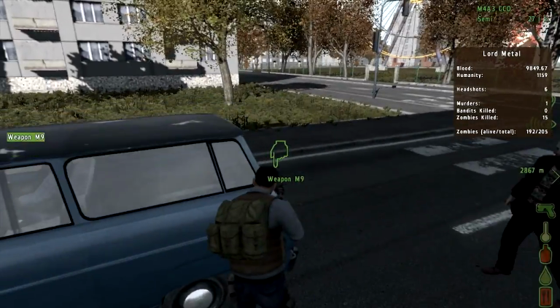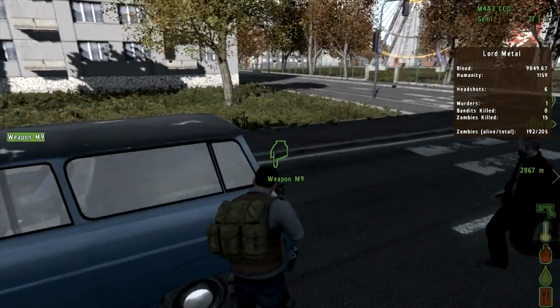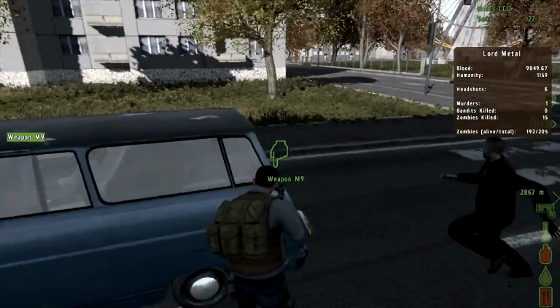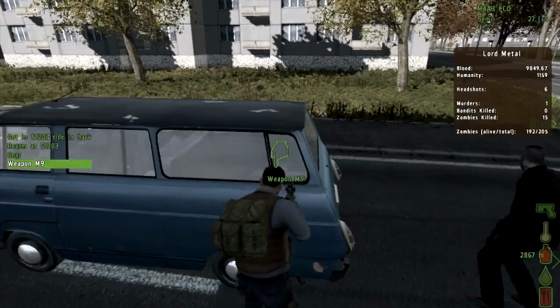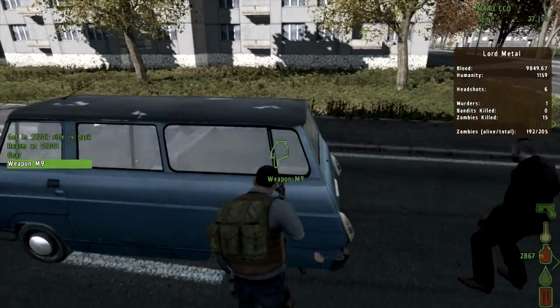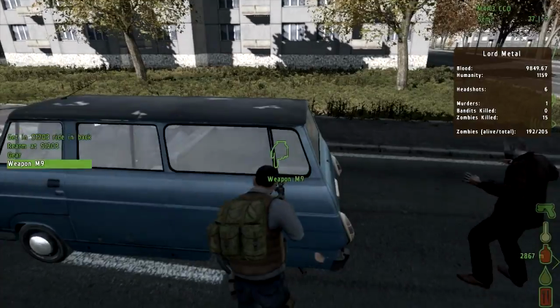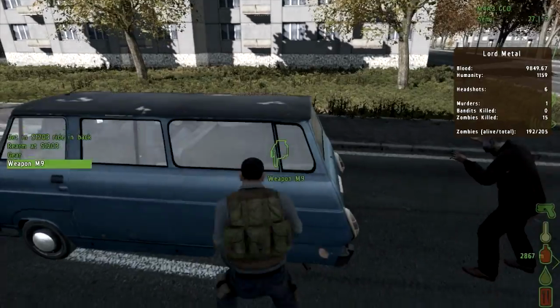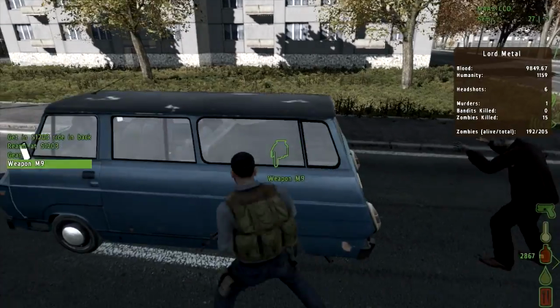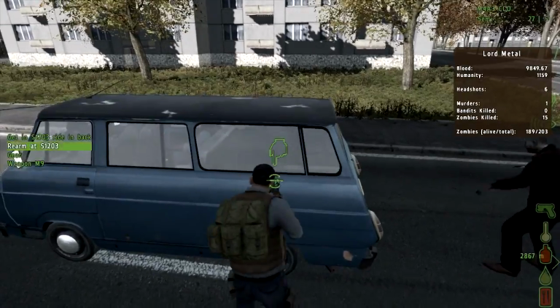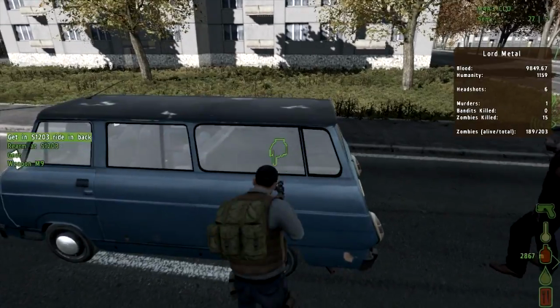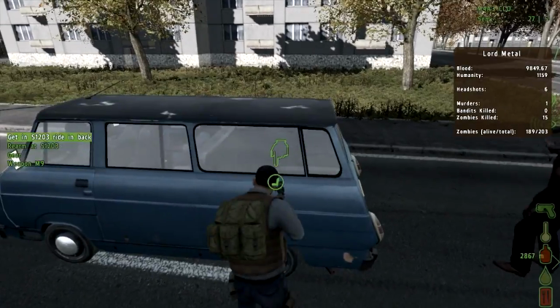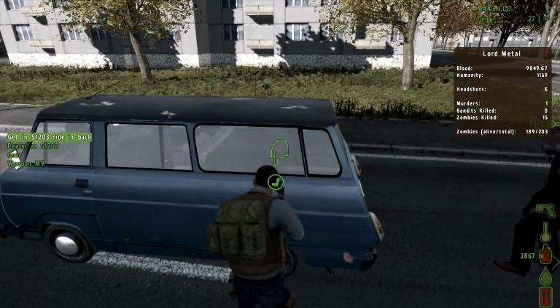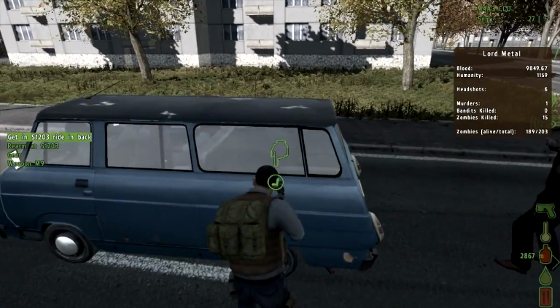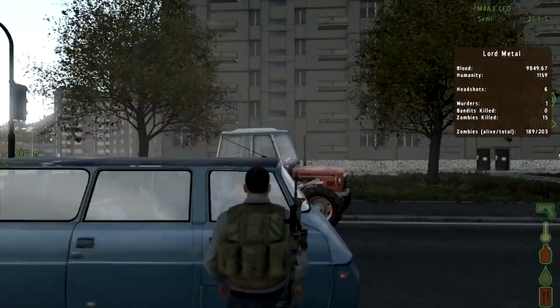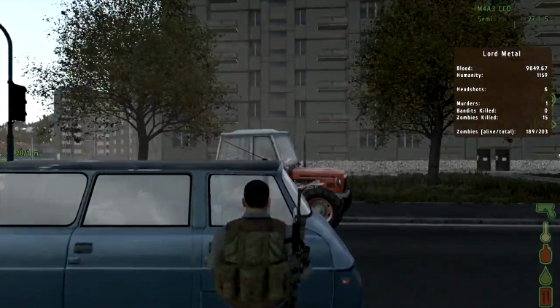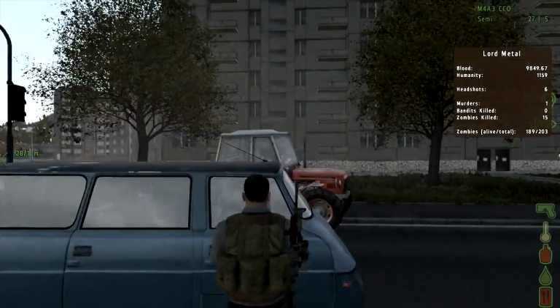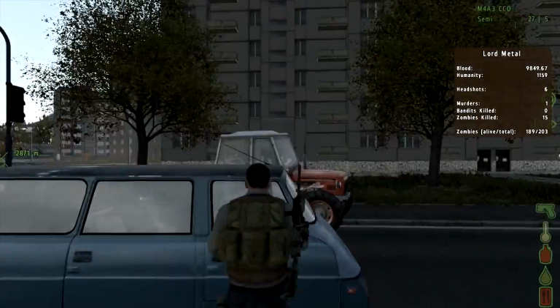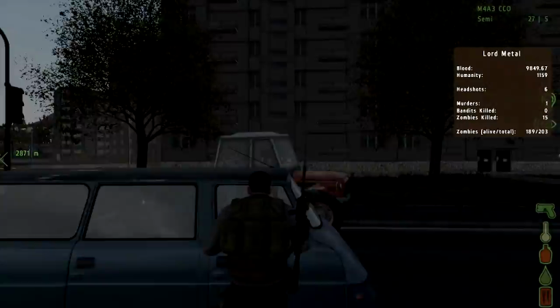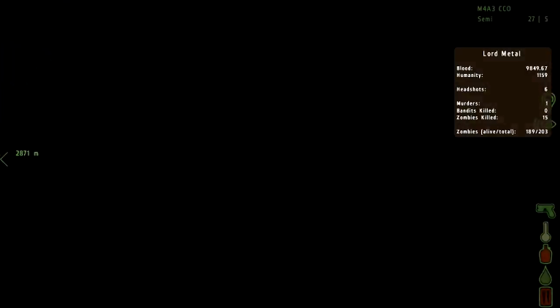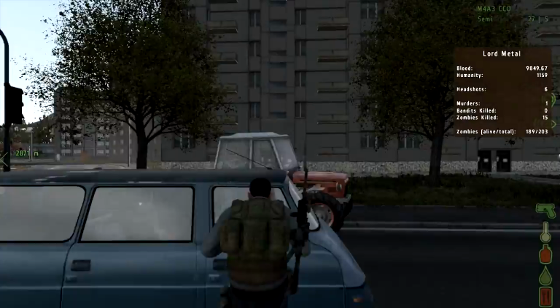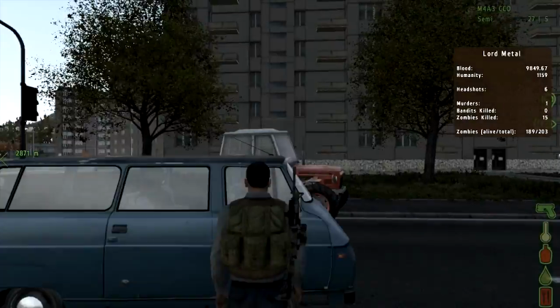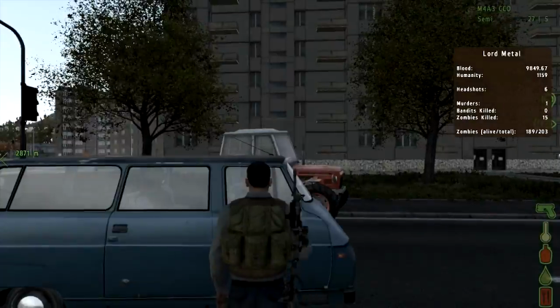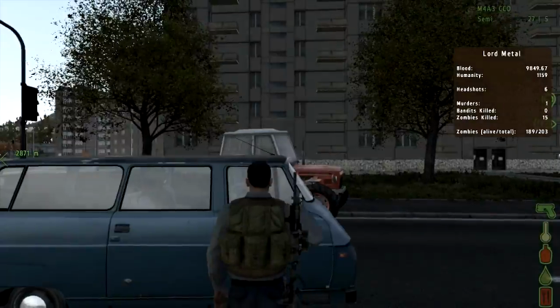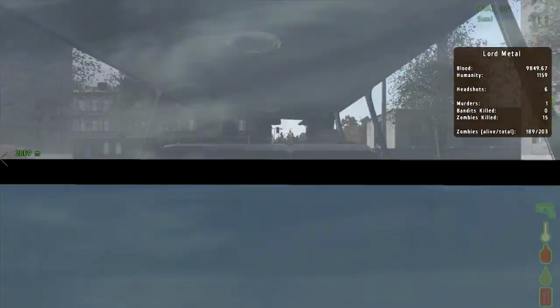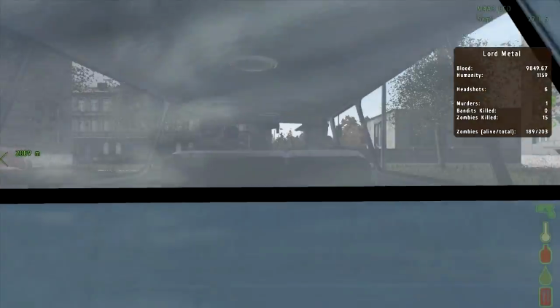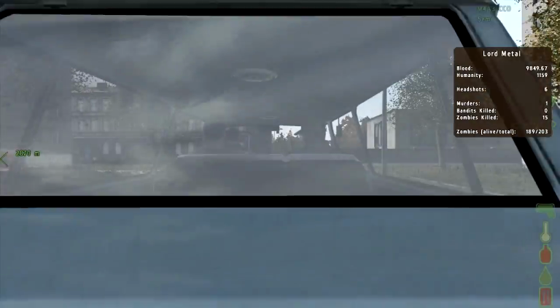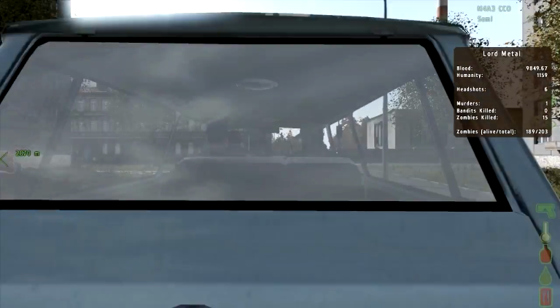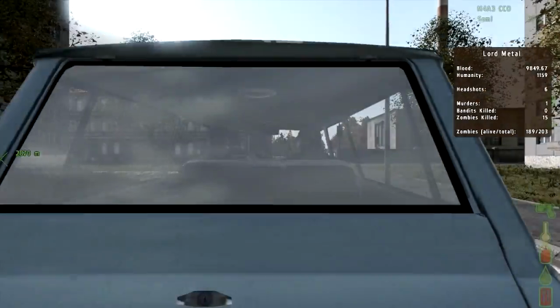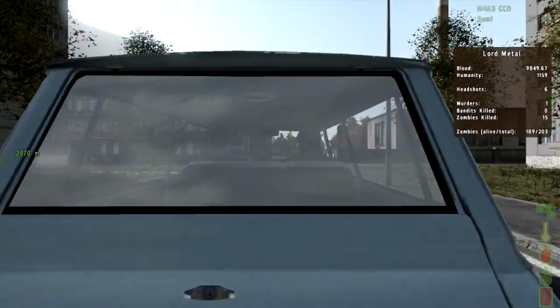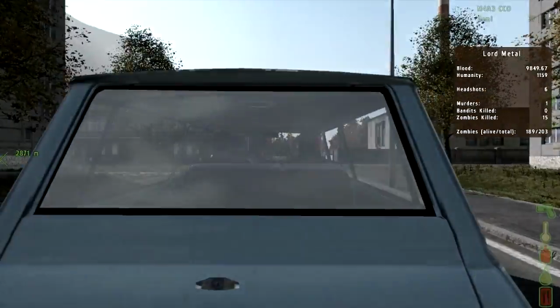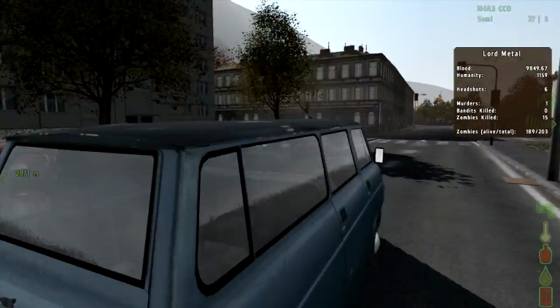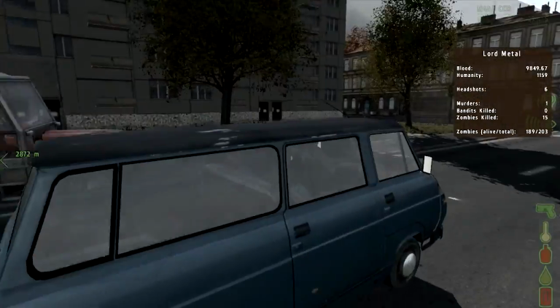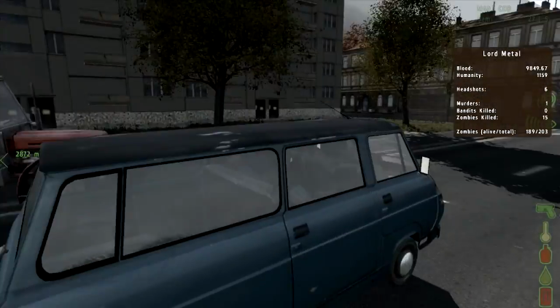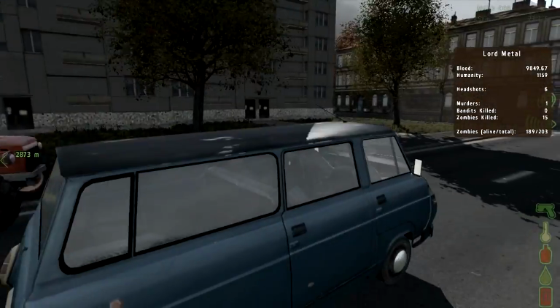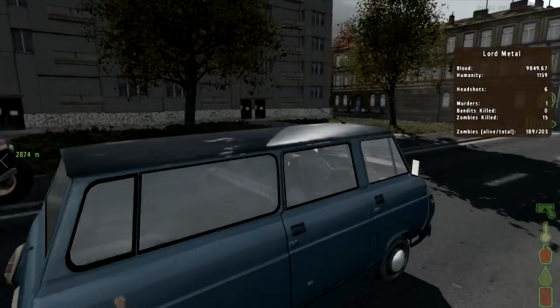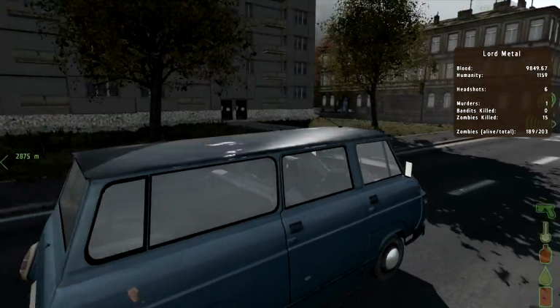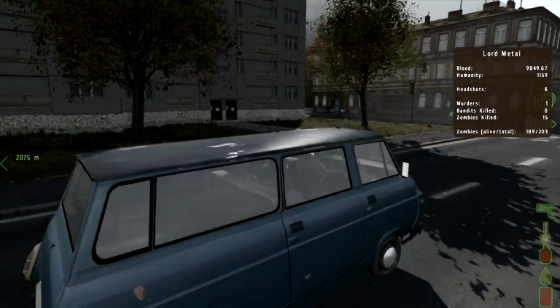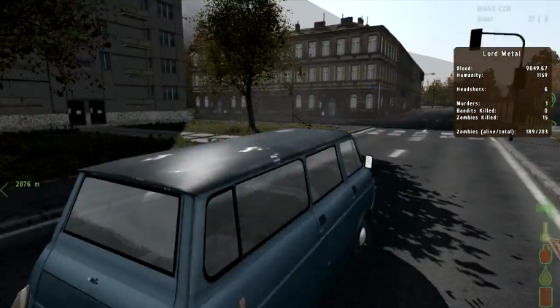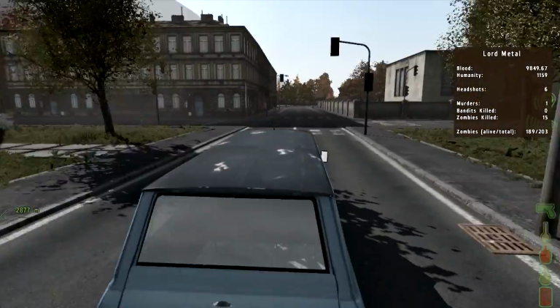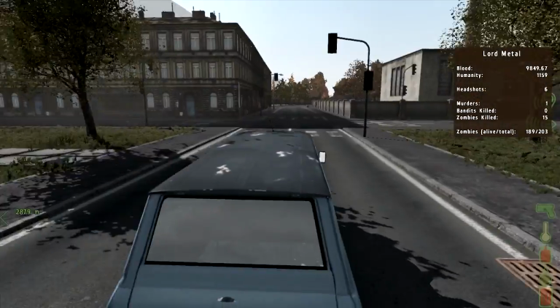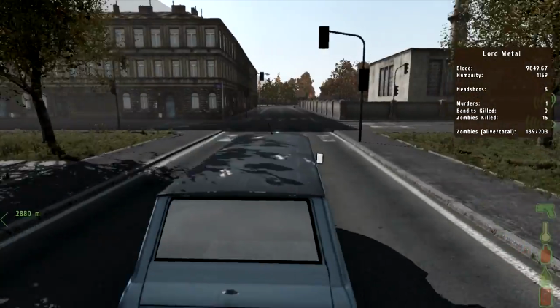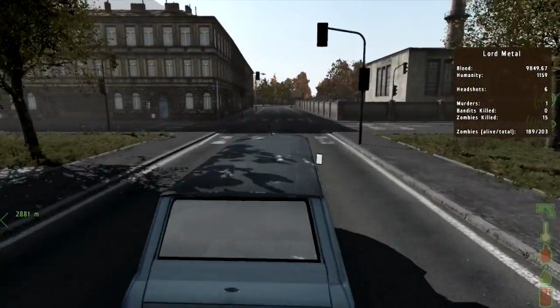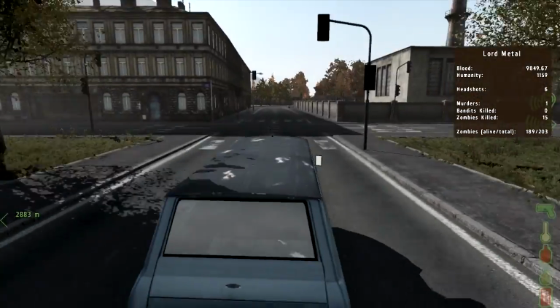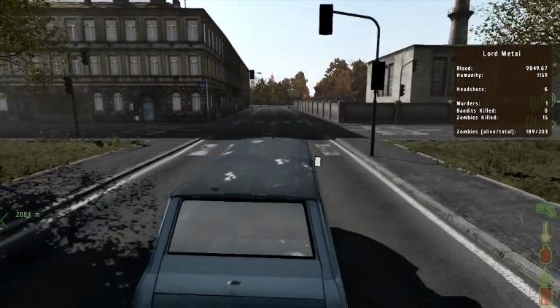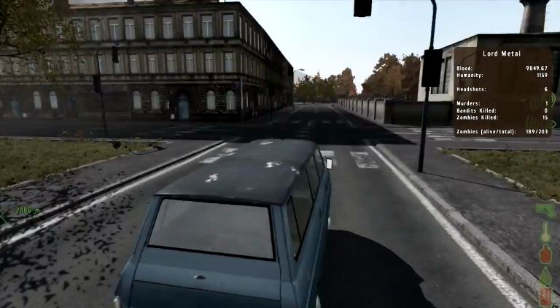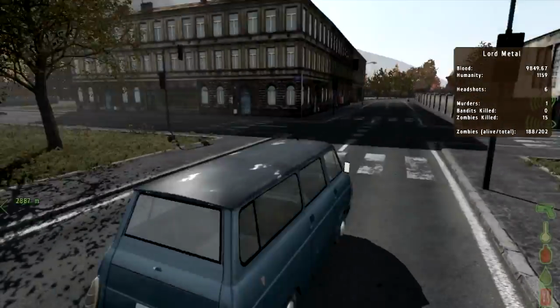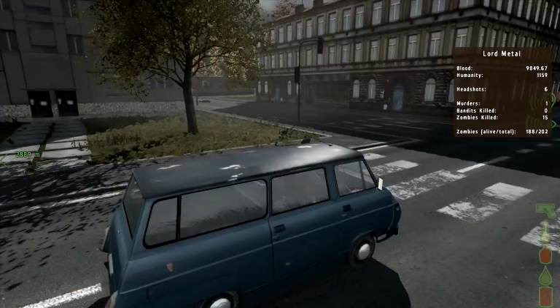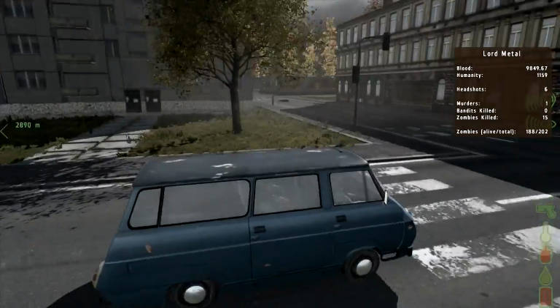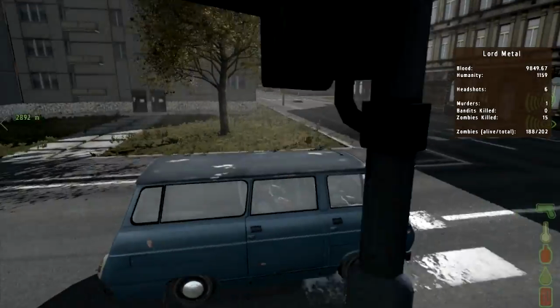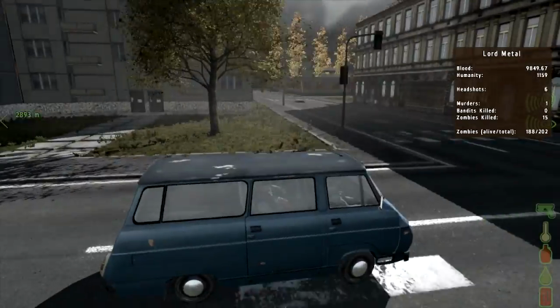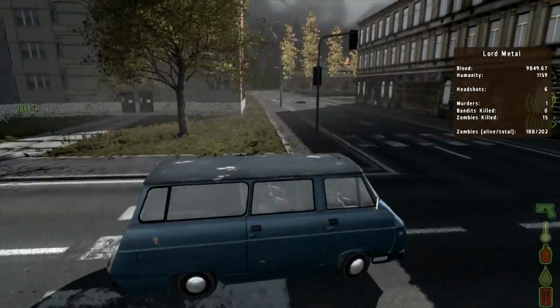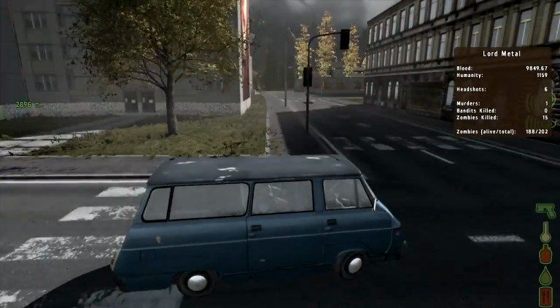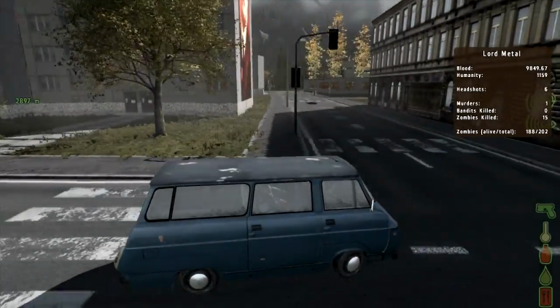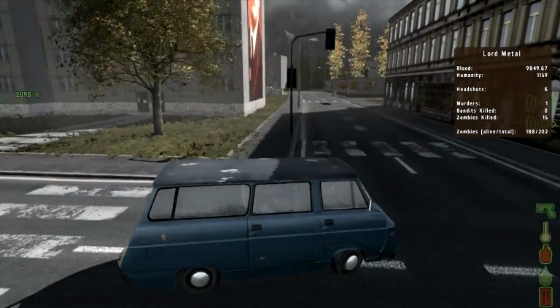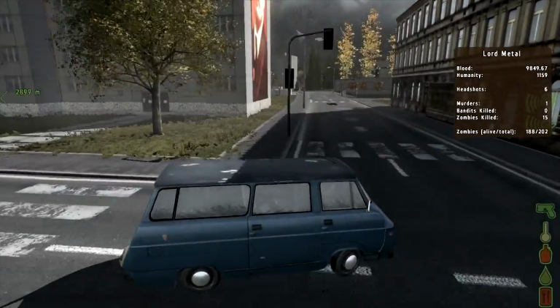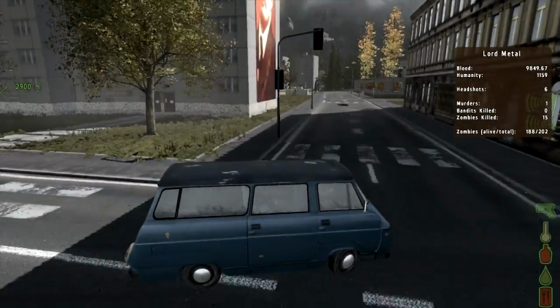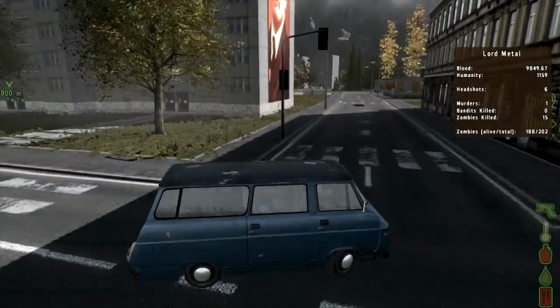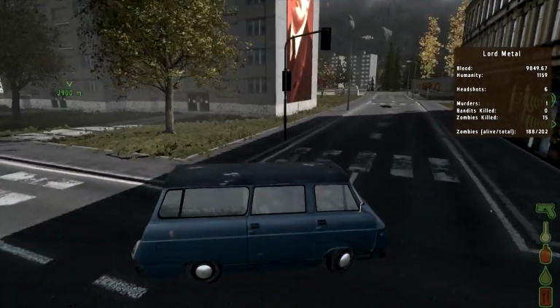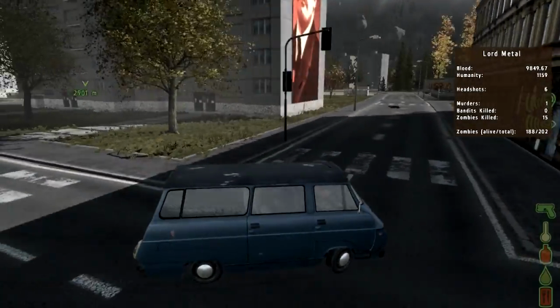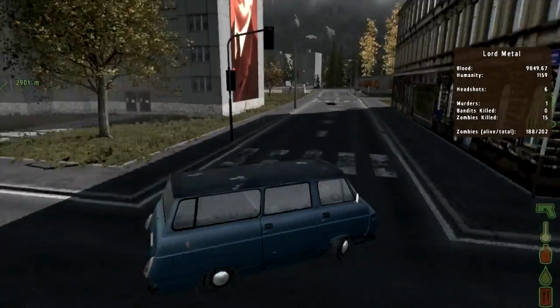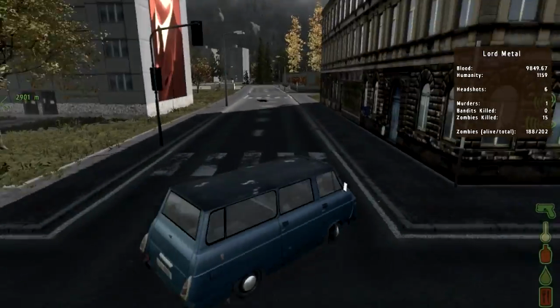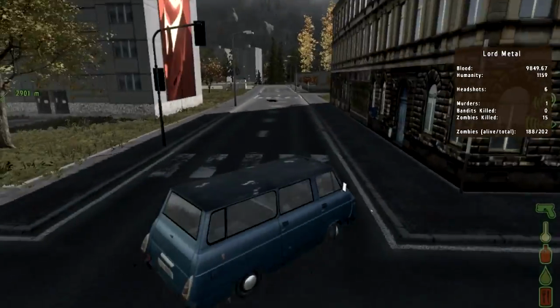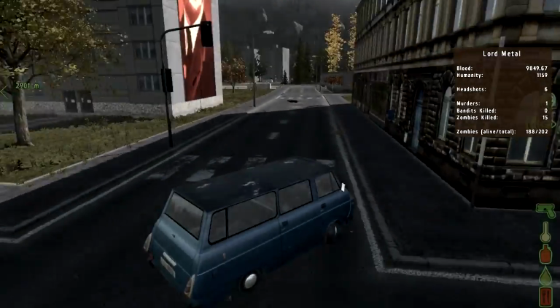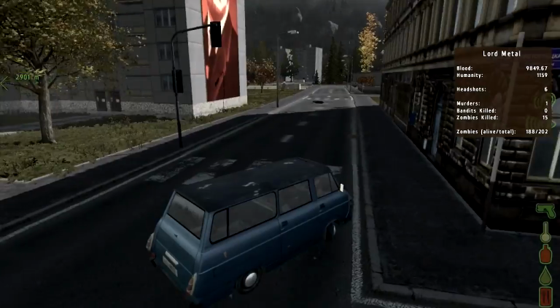Loot now spawns inside cars, and you can open doors on wrecked cars outside so you can gather your gear.